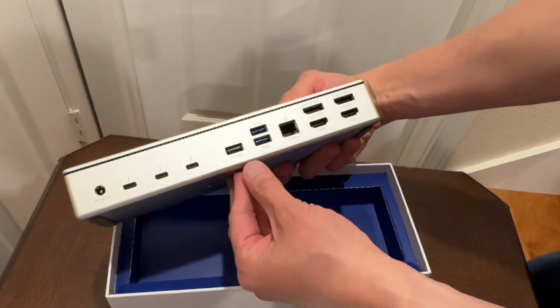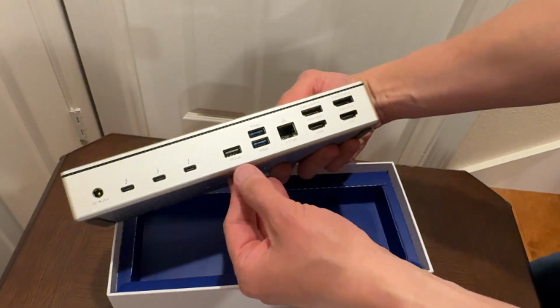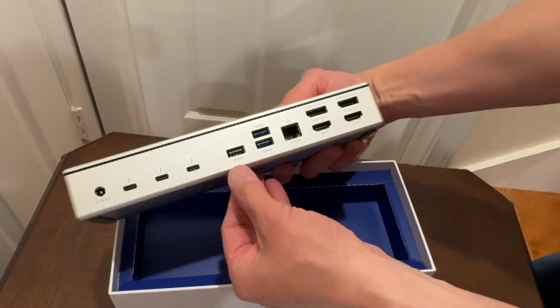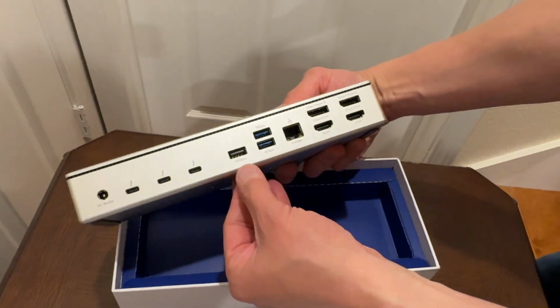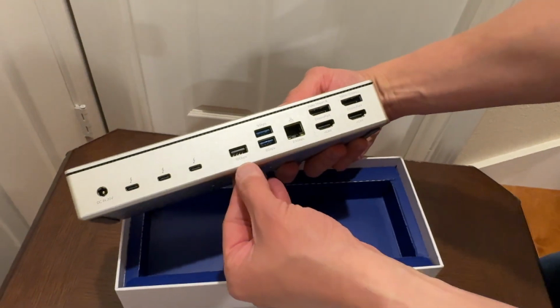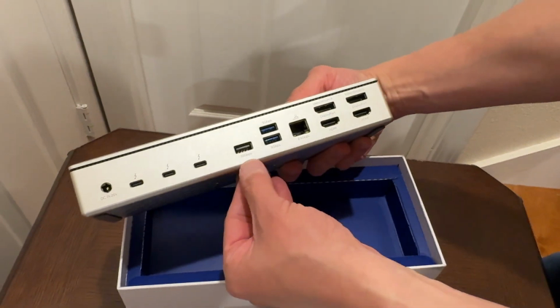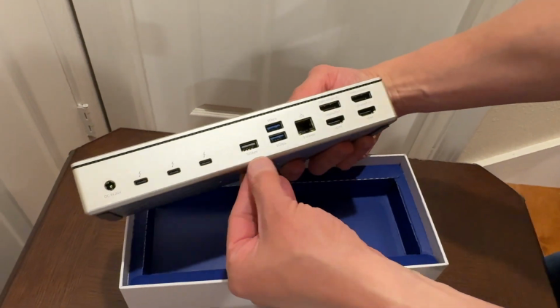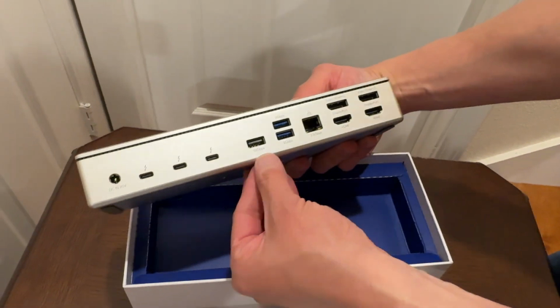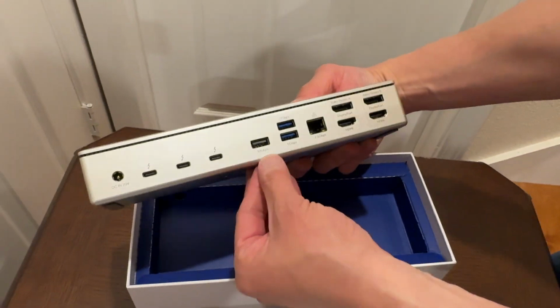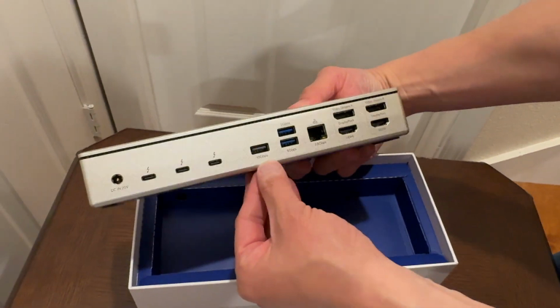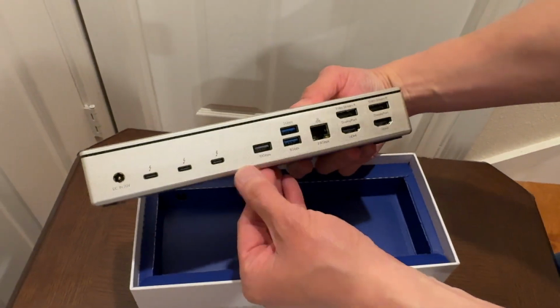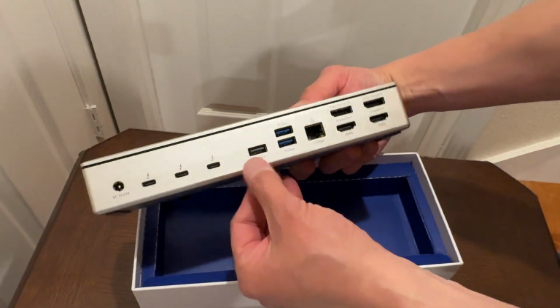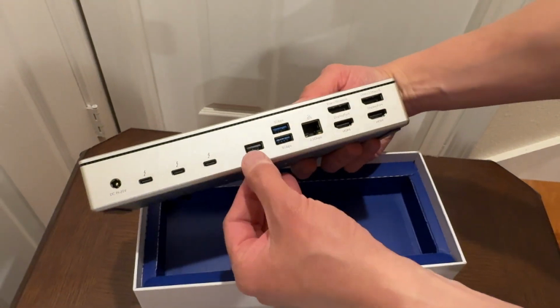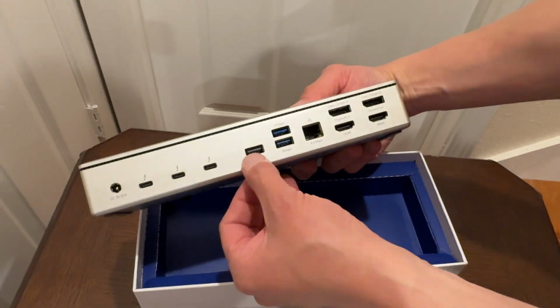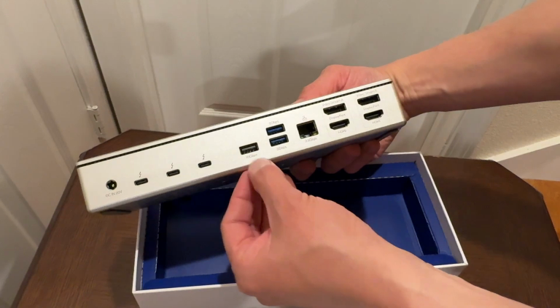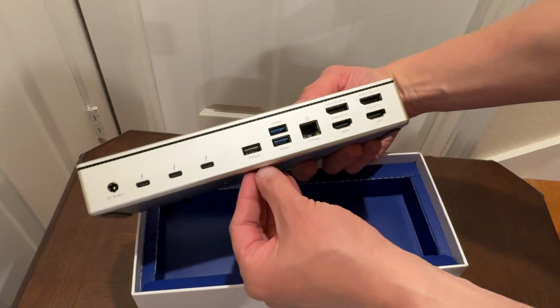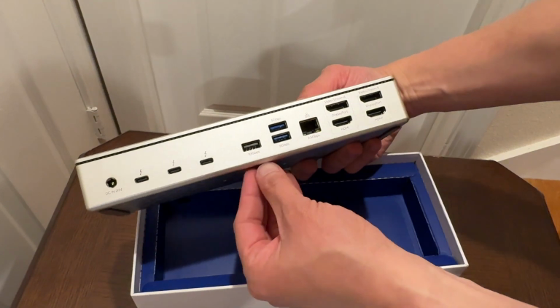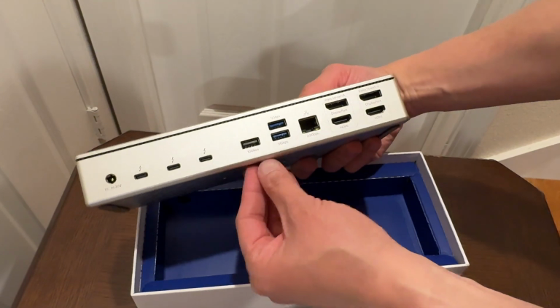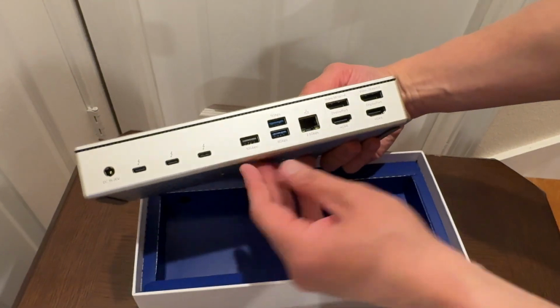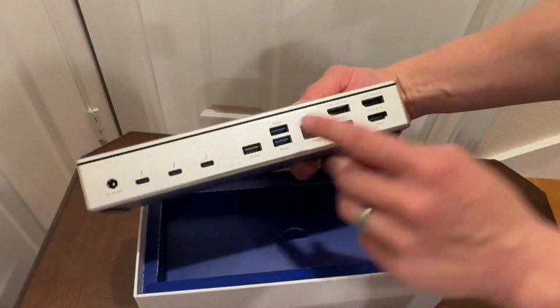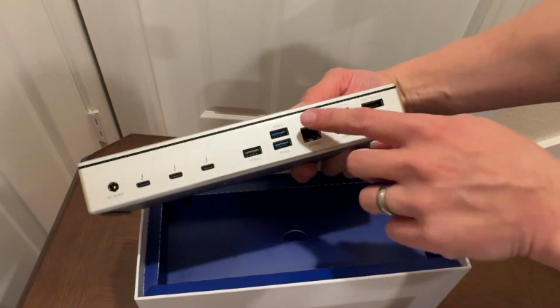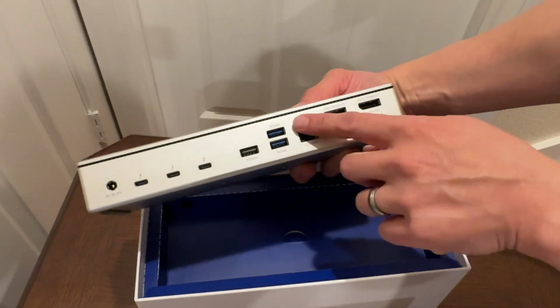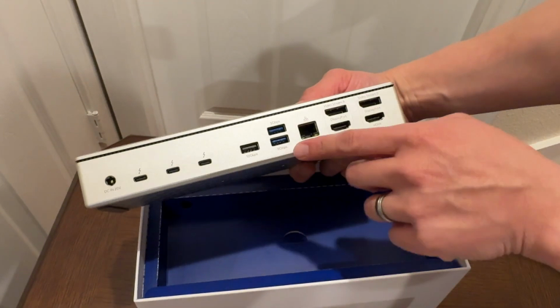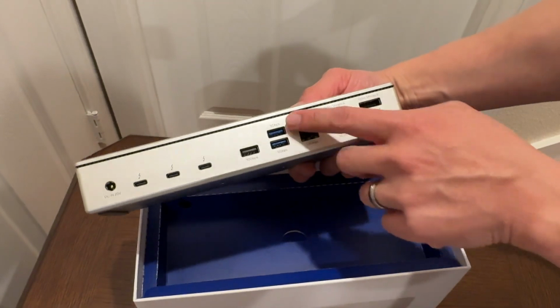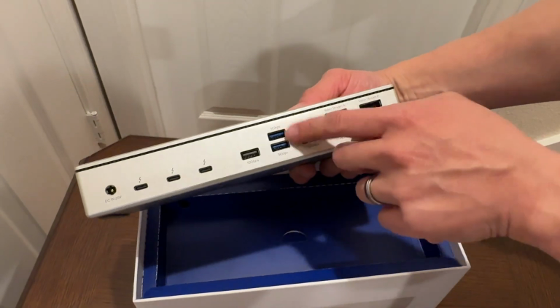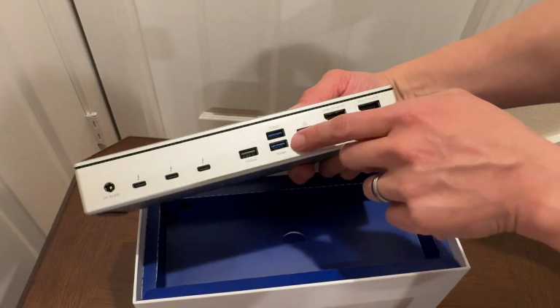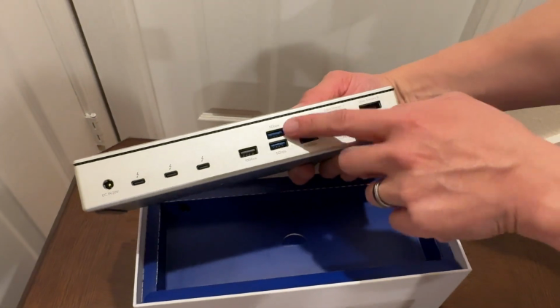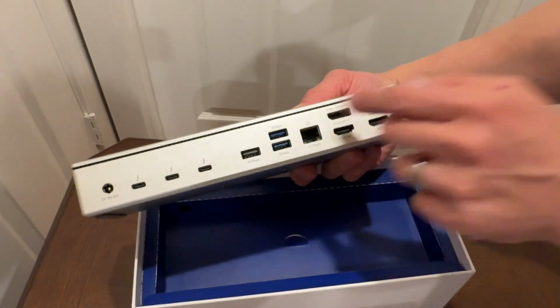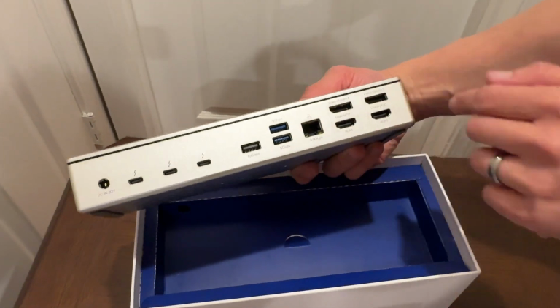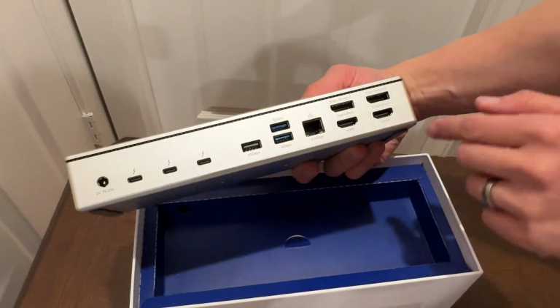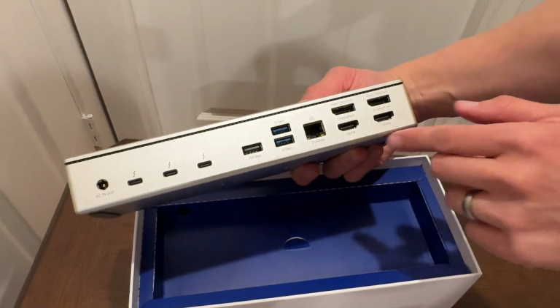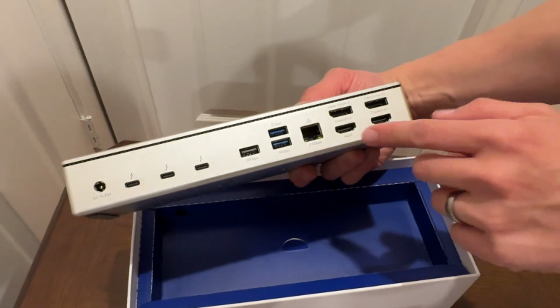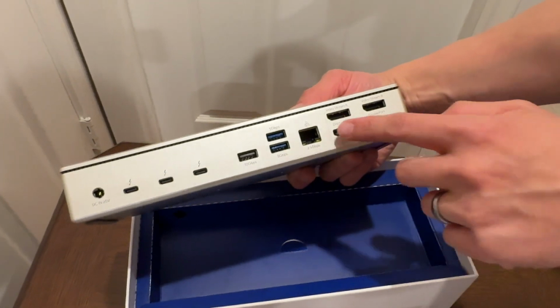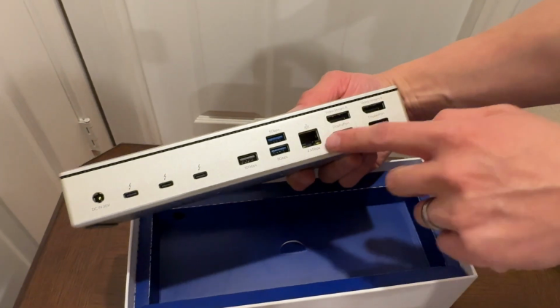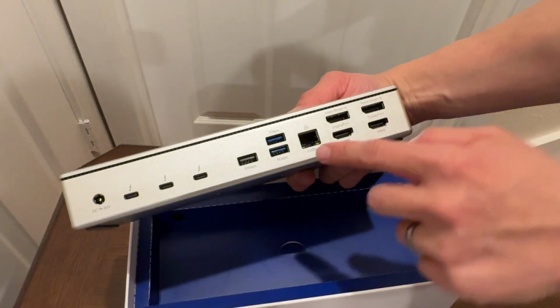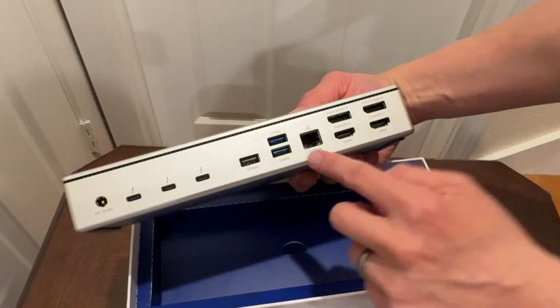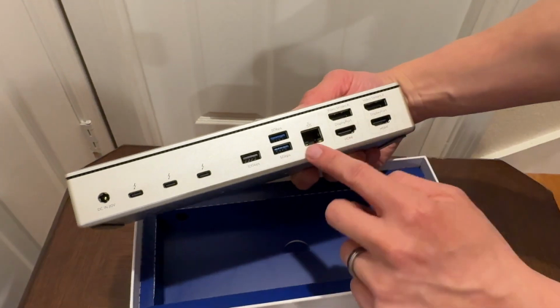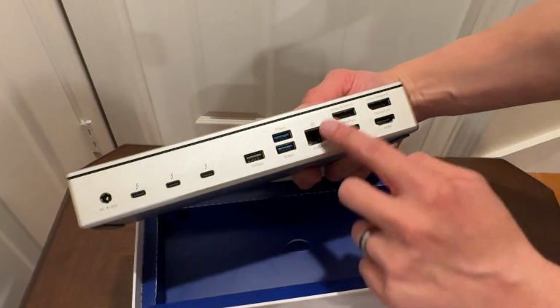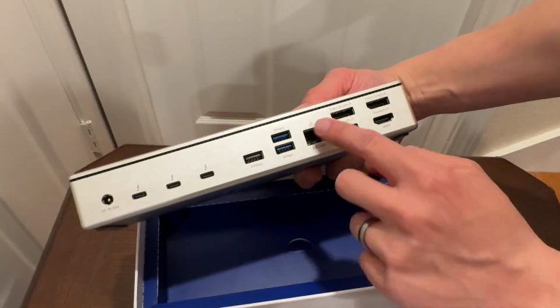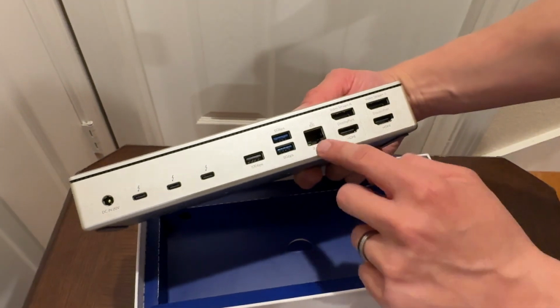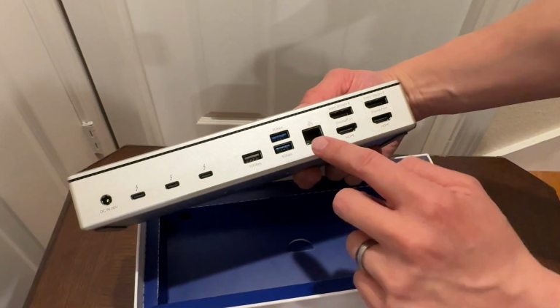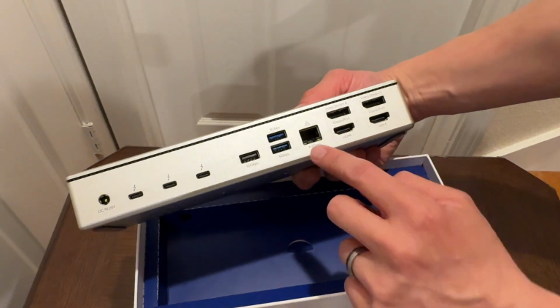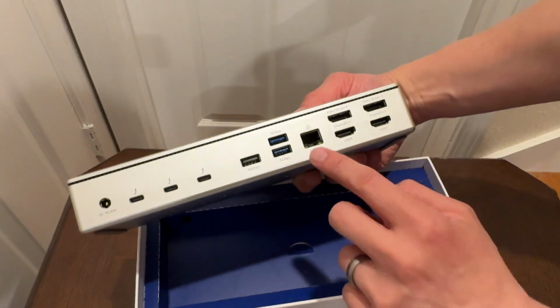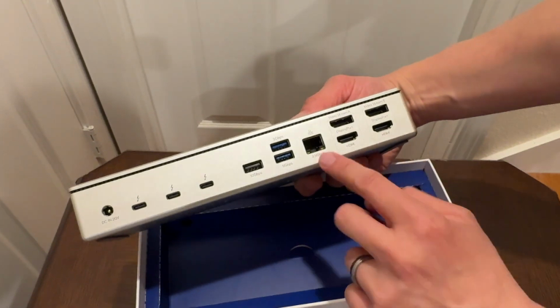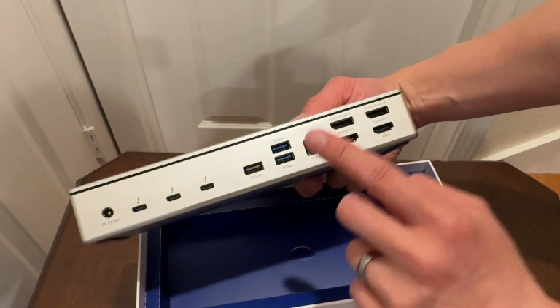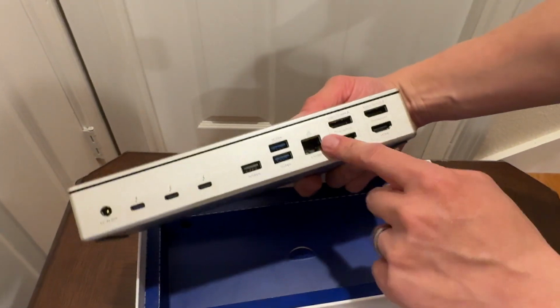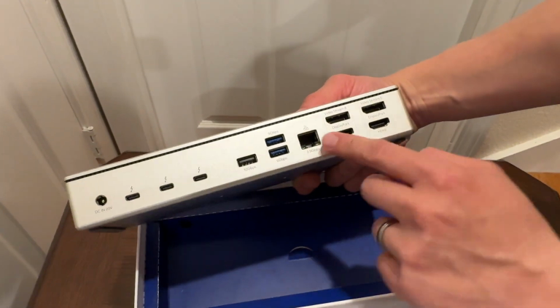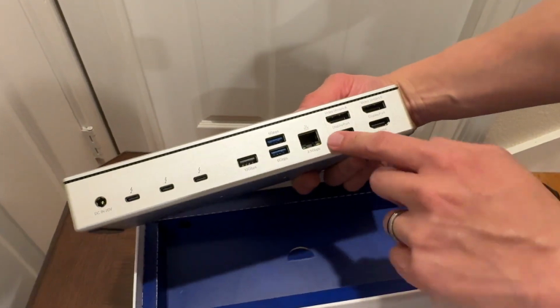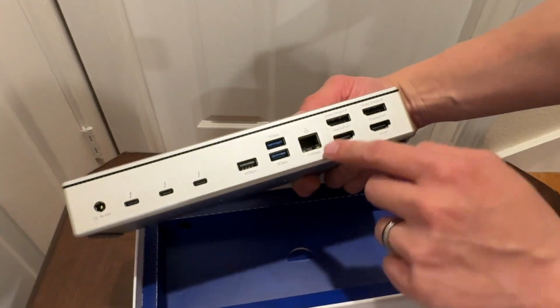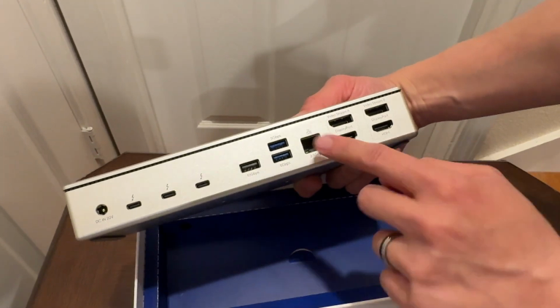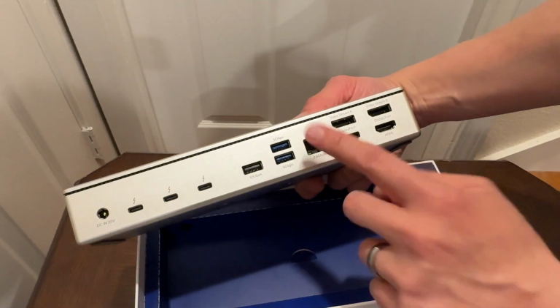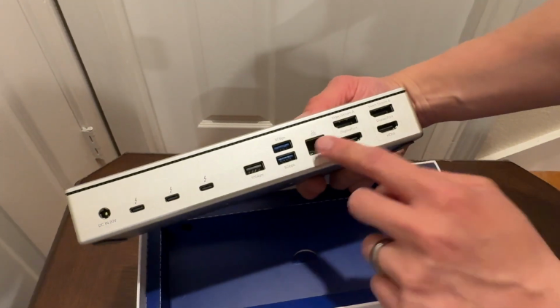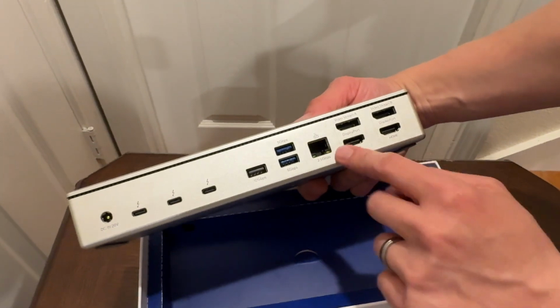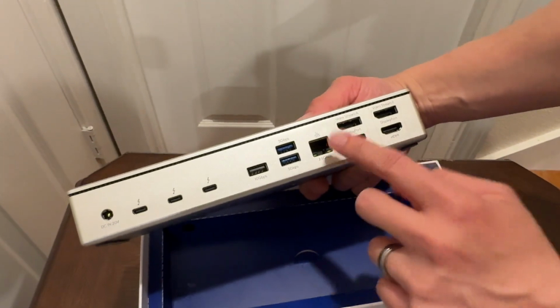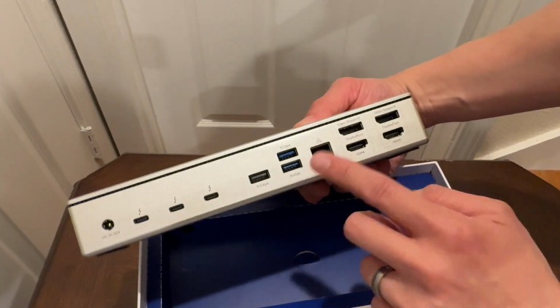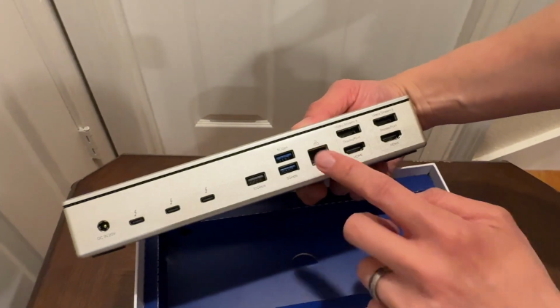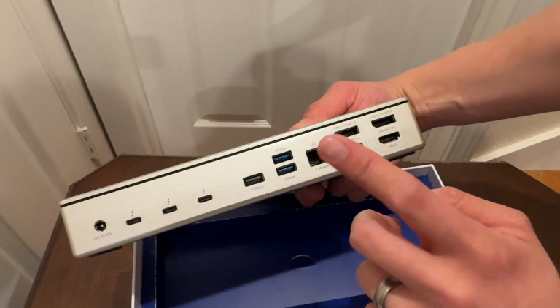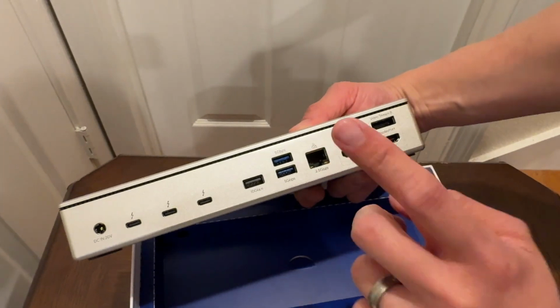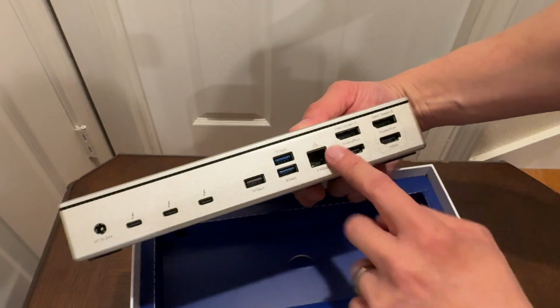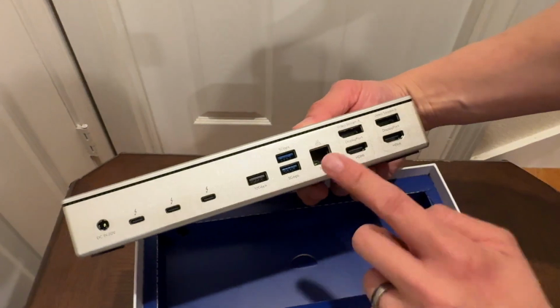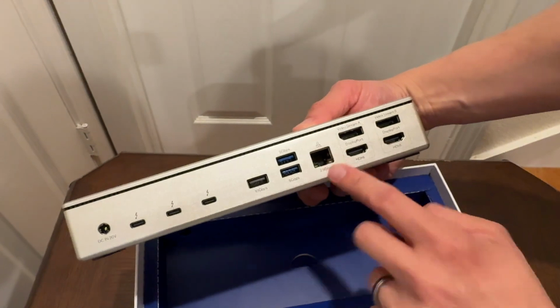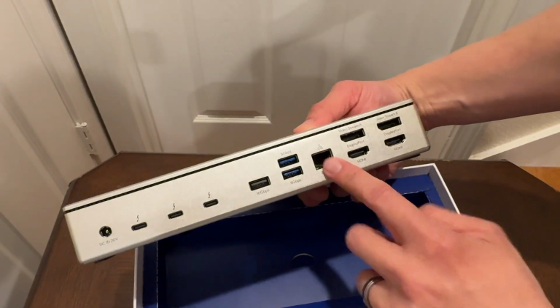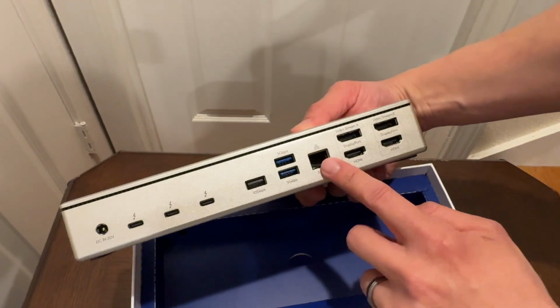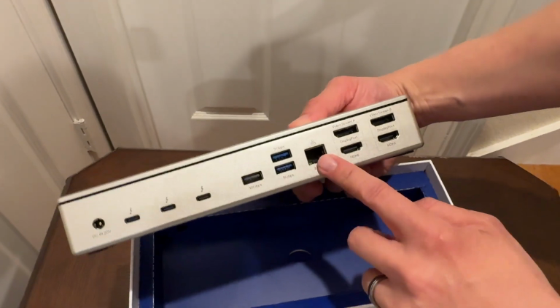You got 10 gigabit per second USB right there. Two five-gigabit per second ports. You got your 2.5 gigabit Ethernet — that's fast. That is not your typical.